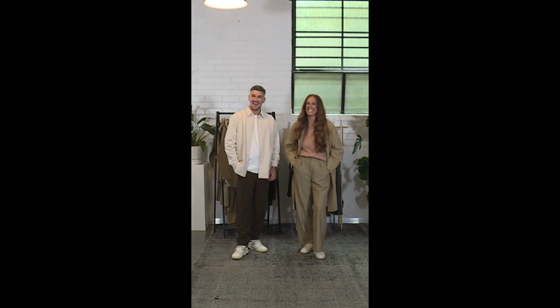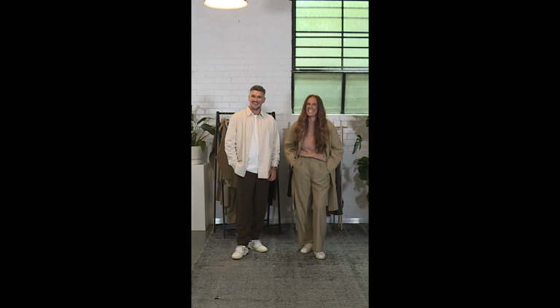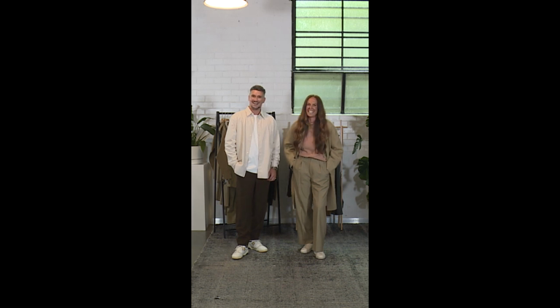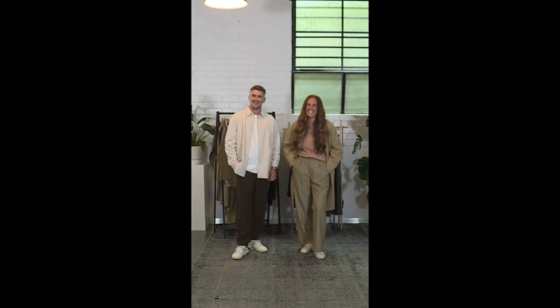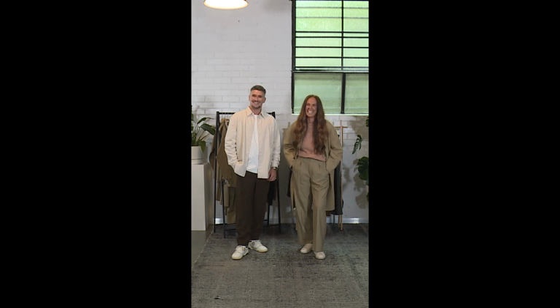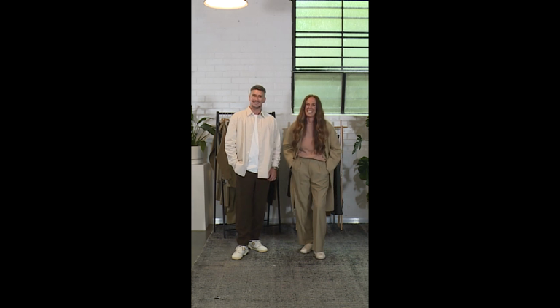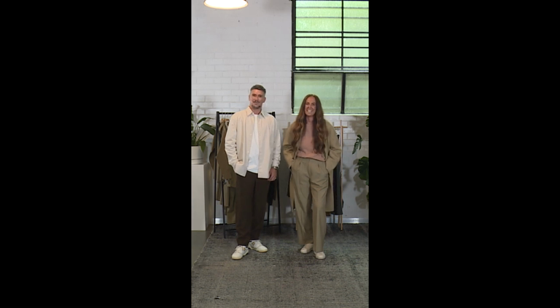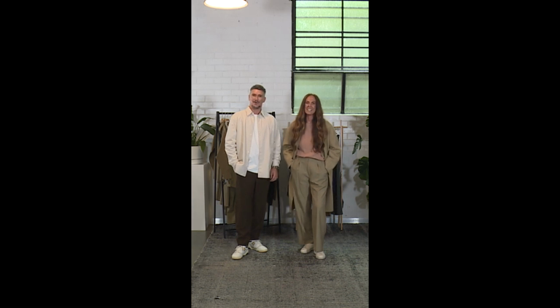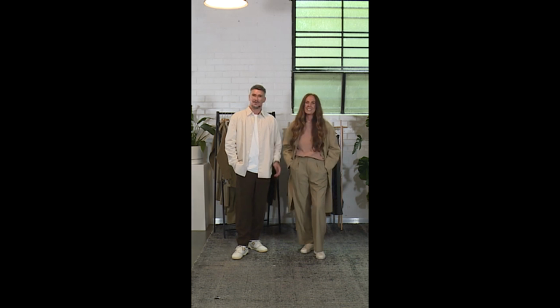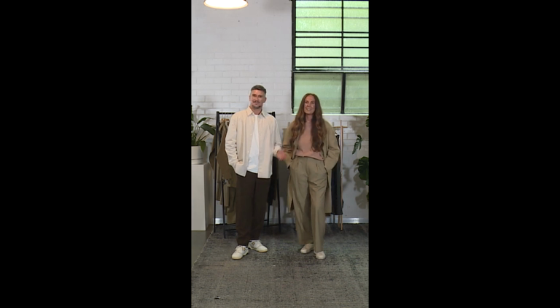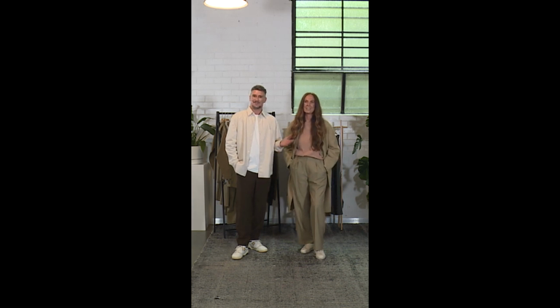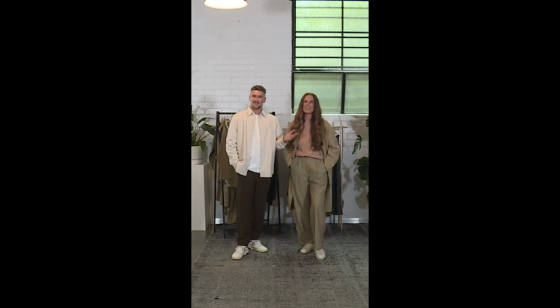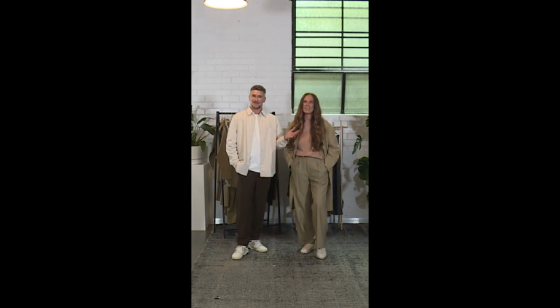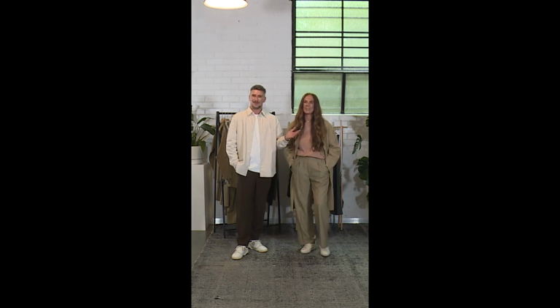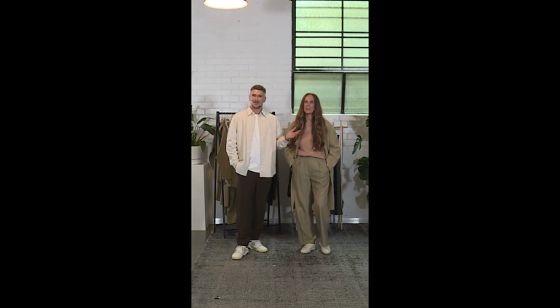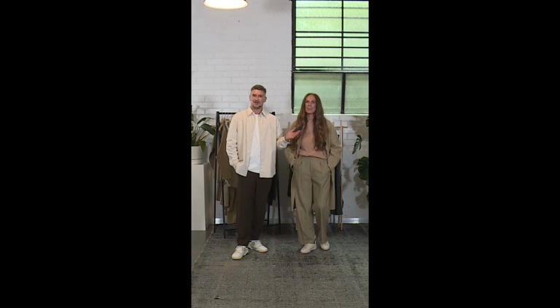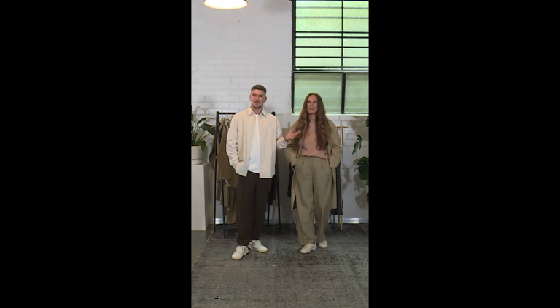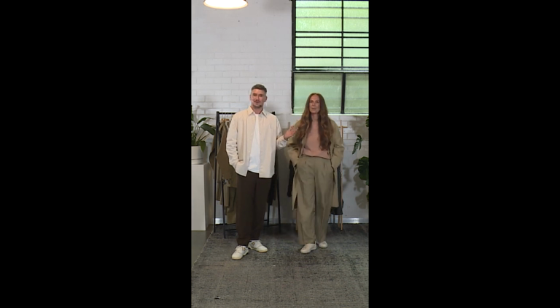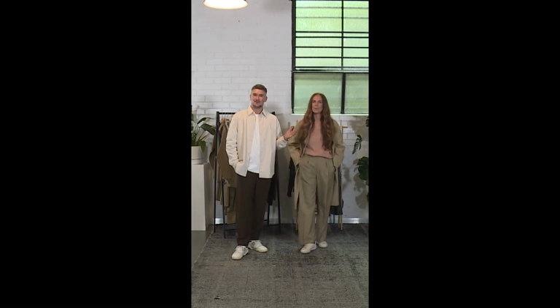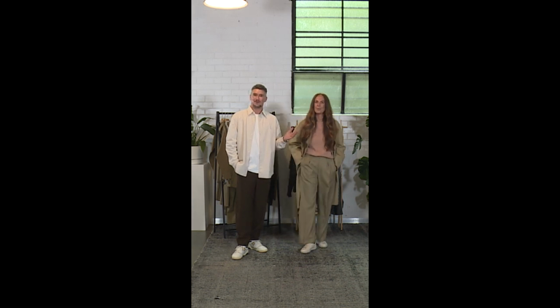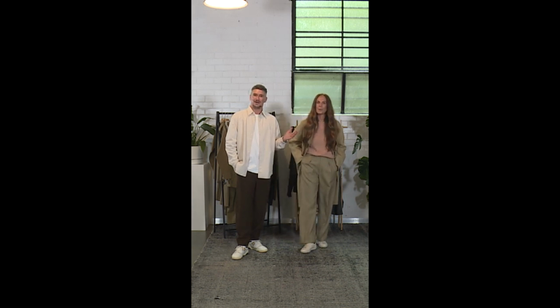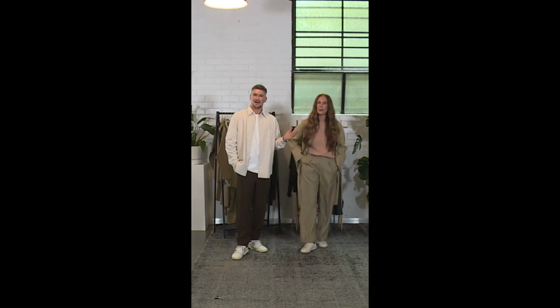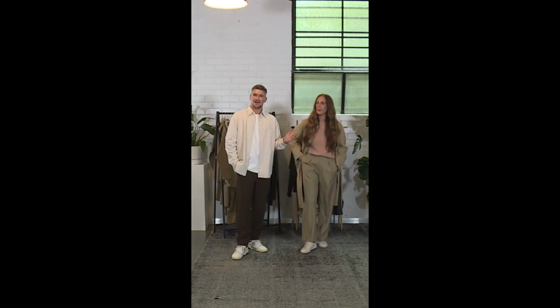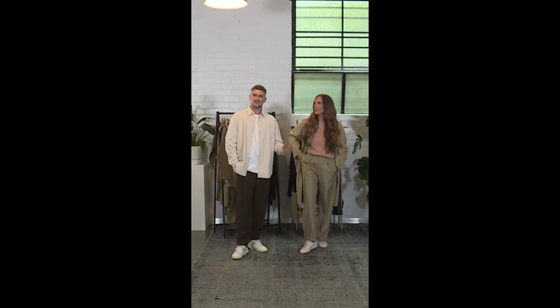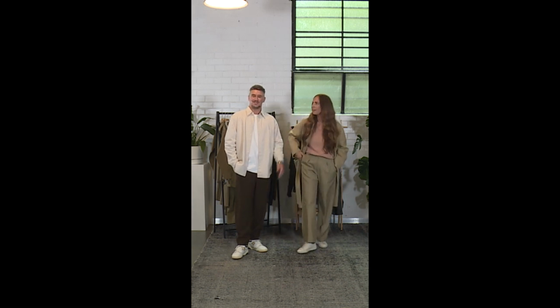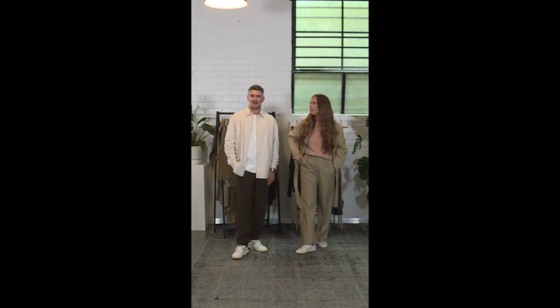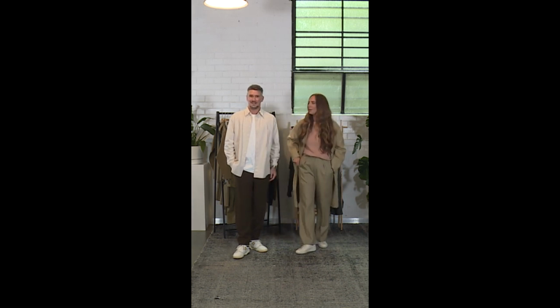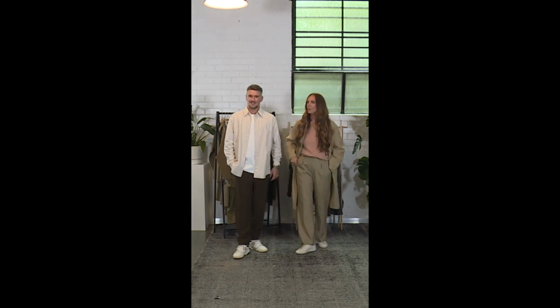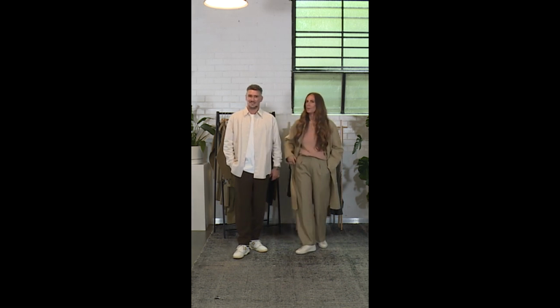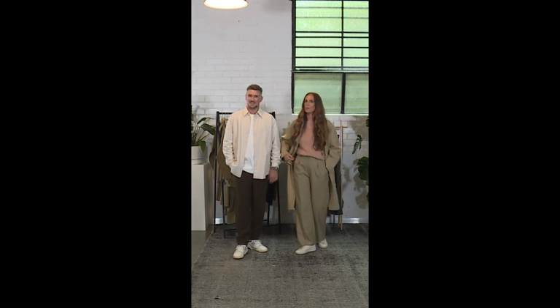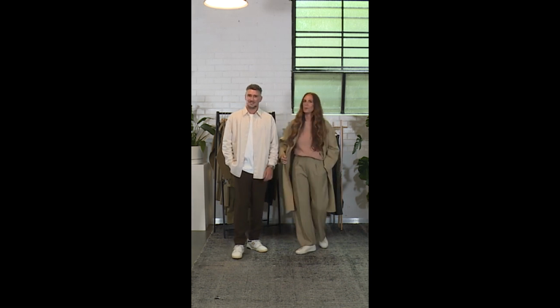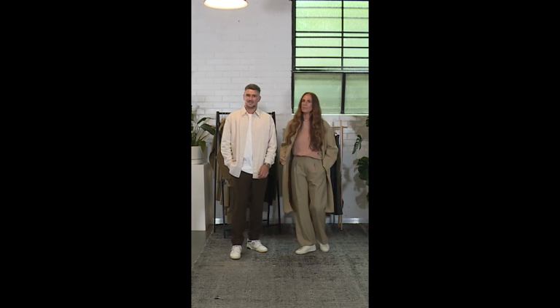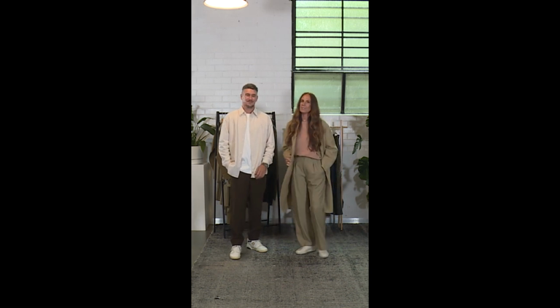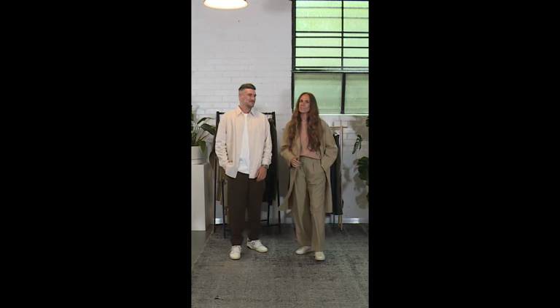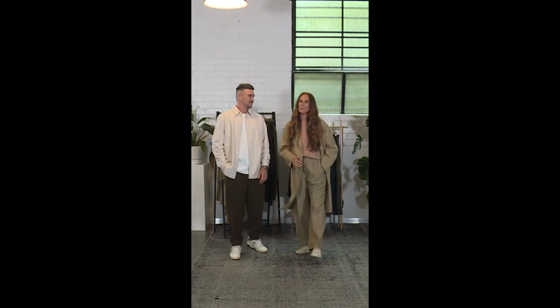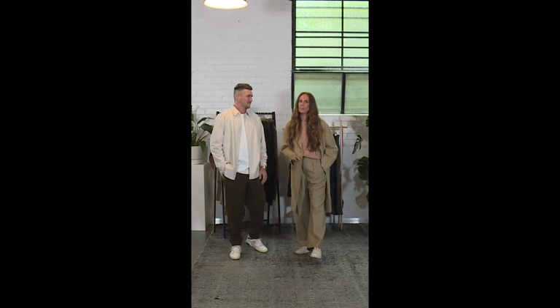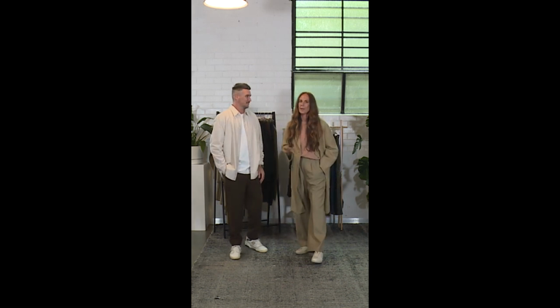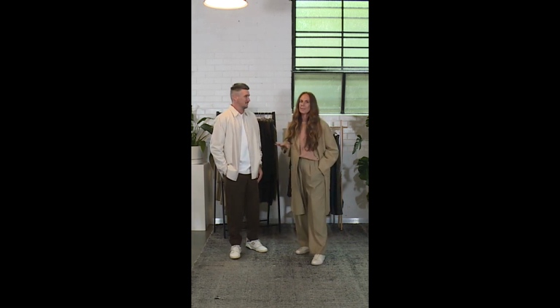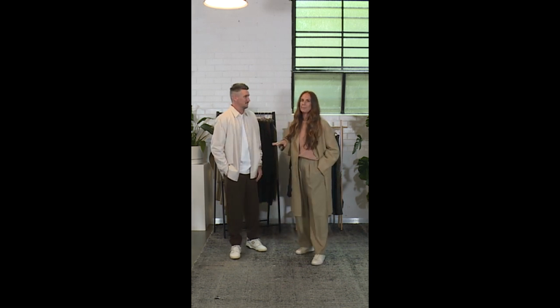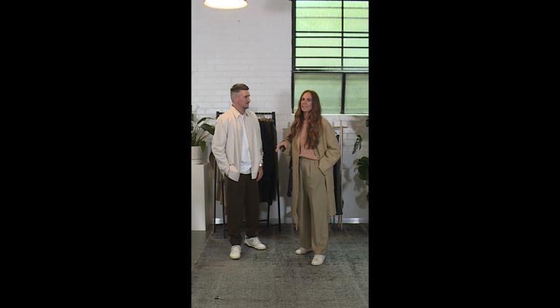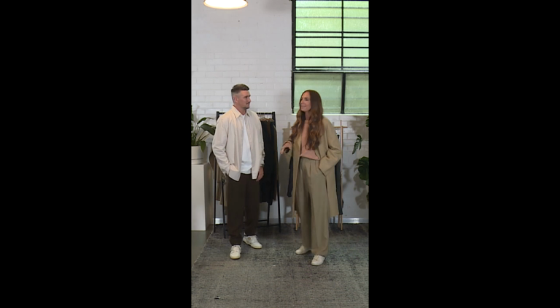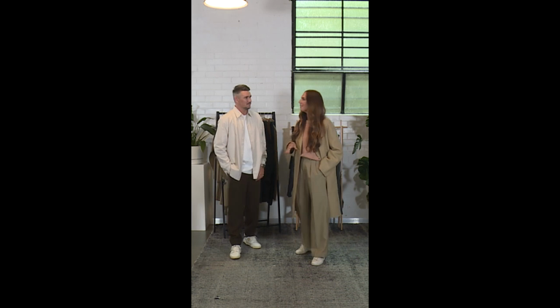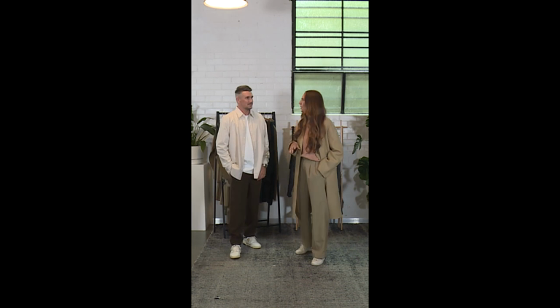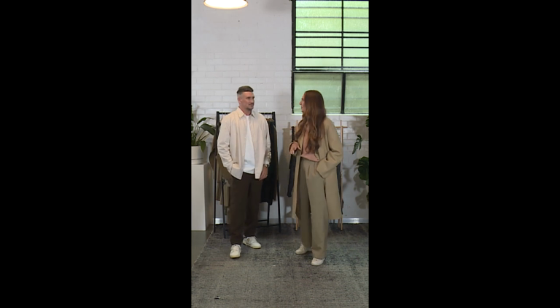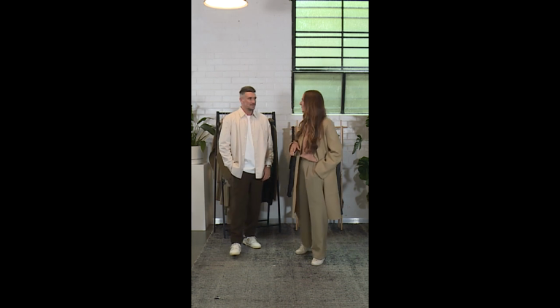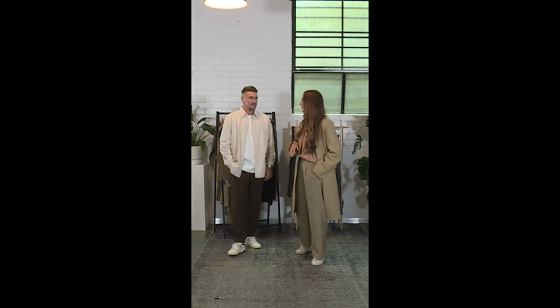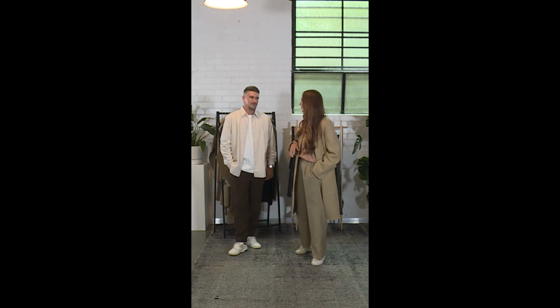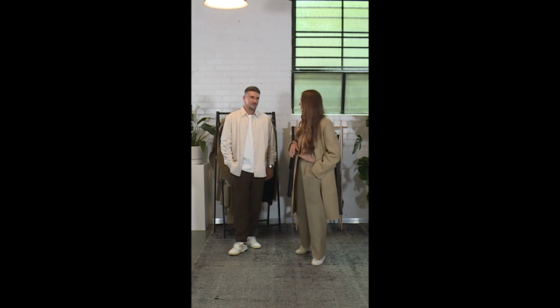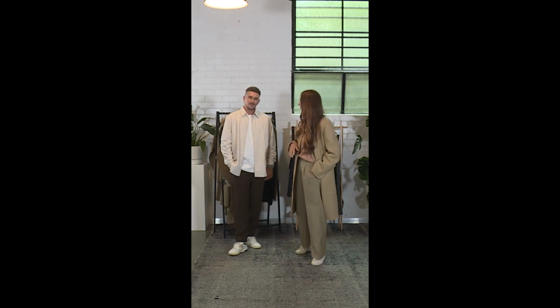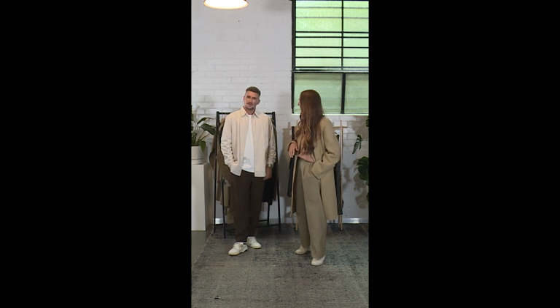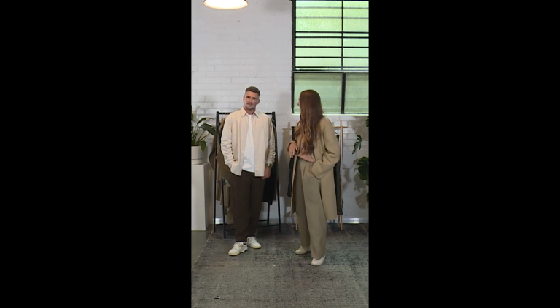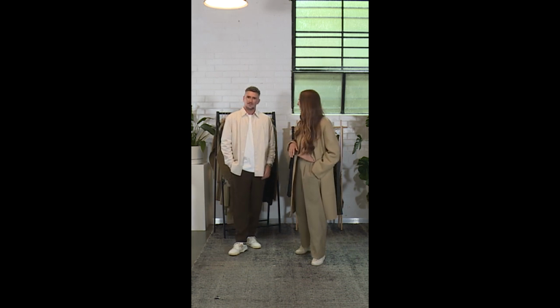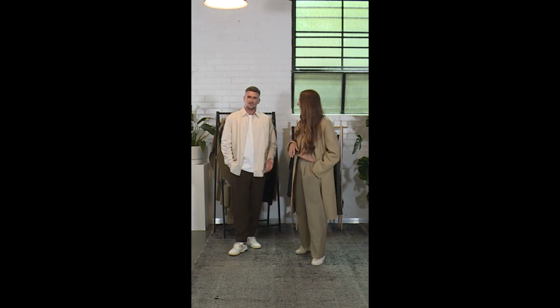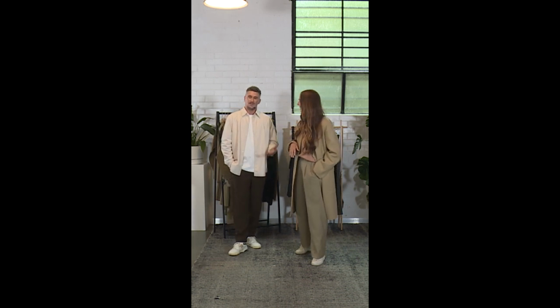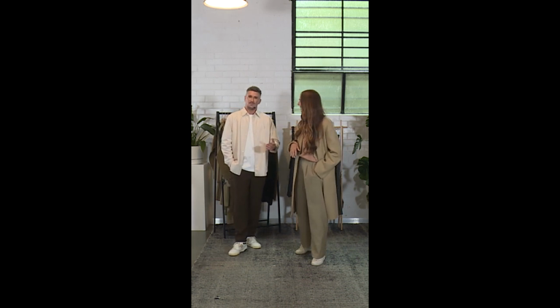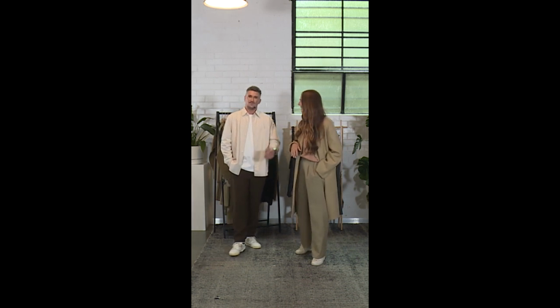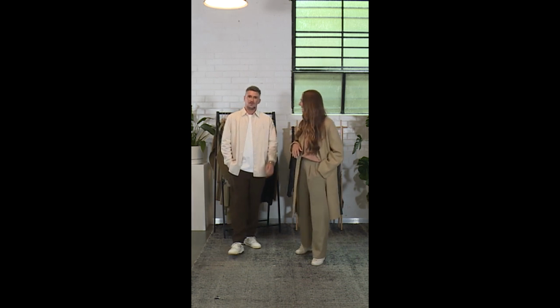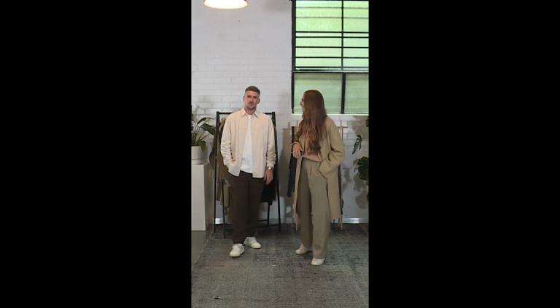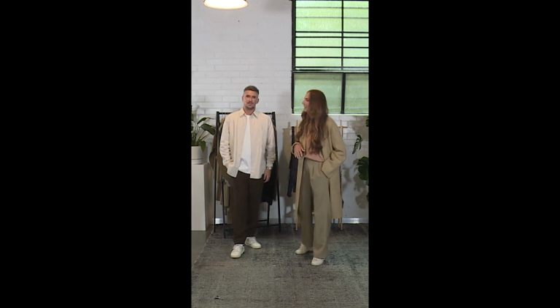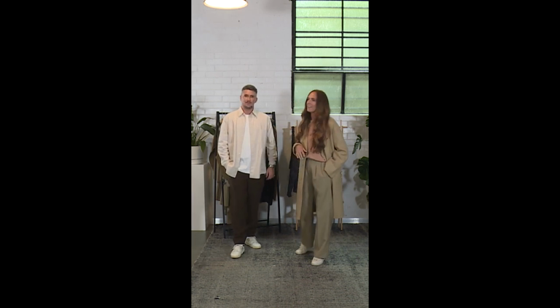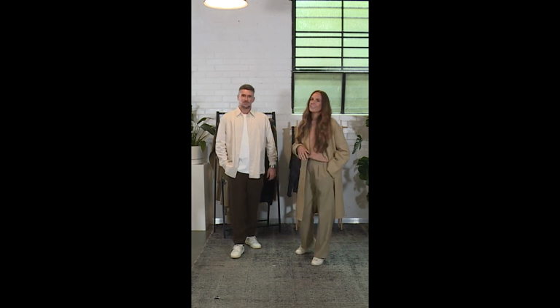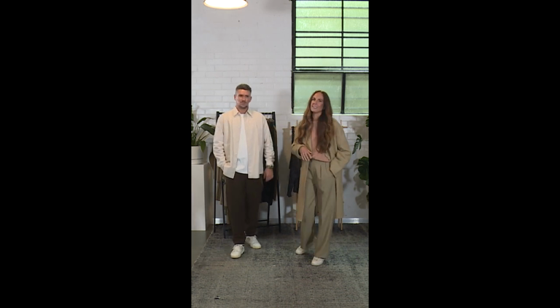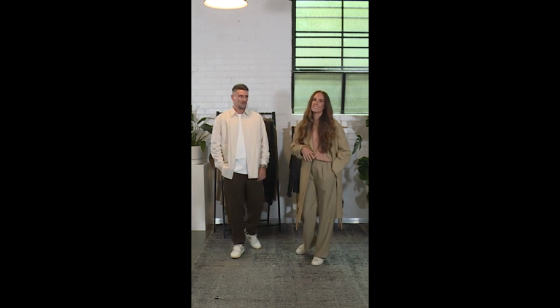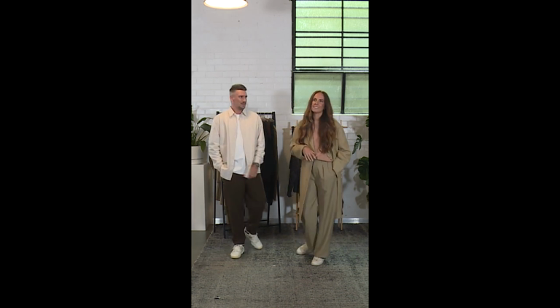Hey guys and welcome to the Uniqlo U live styling session. We're just gonna wait a minute while people join.